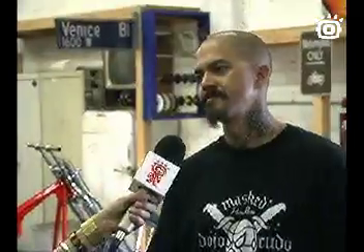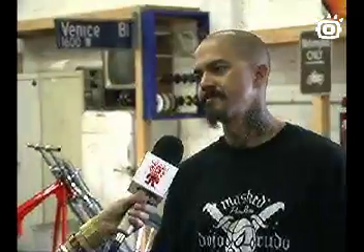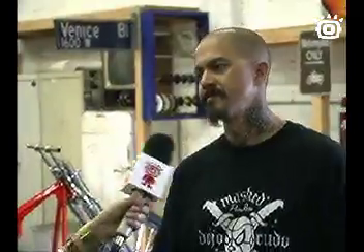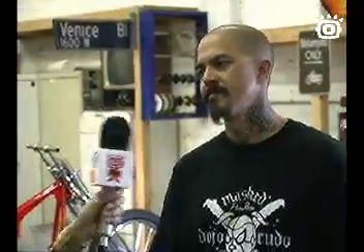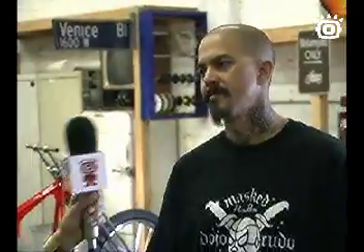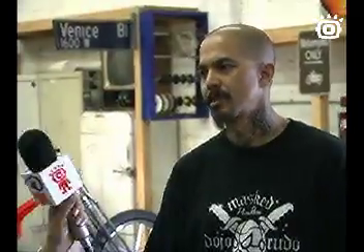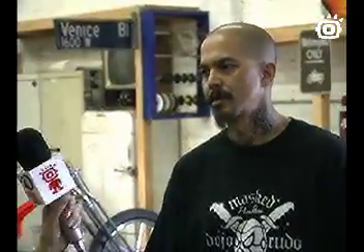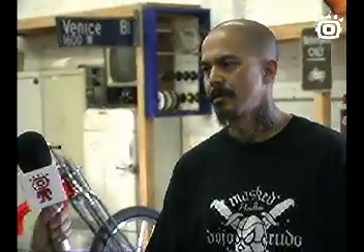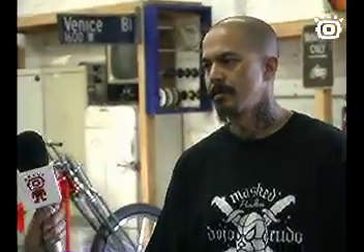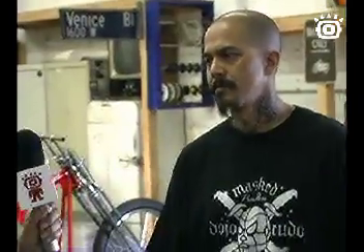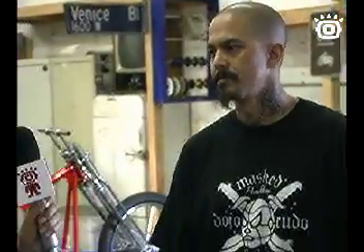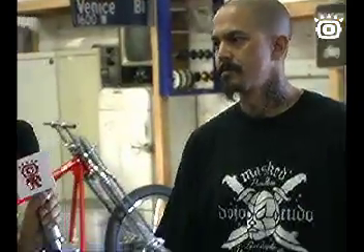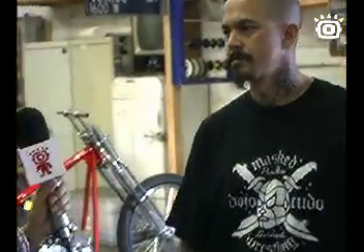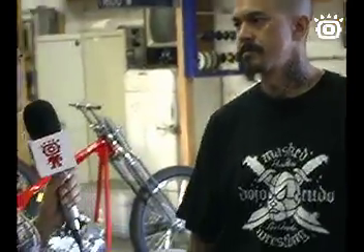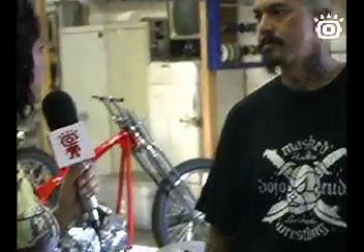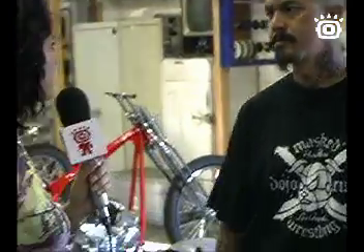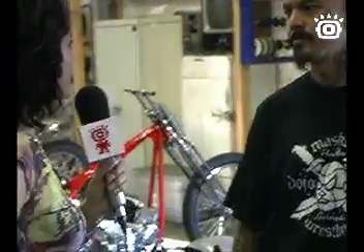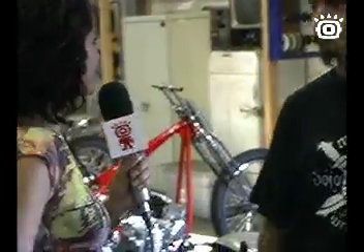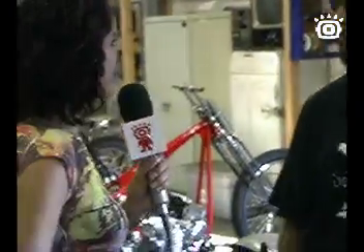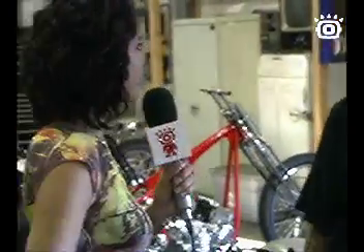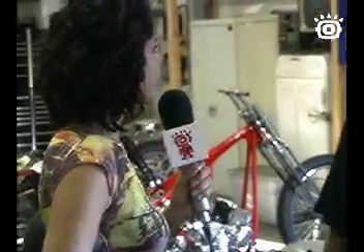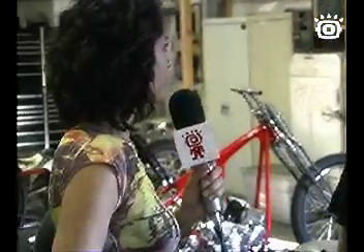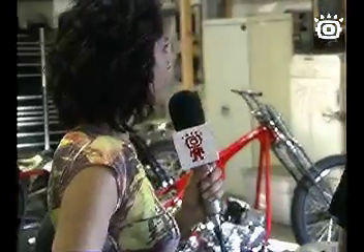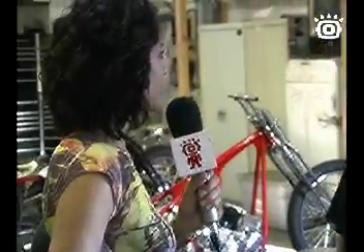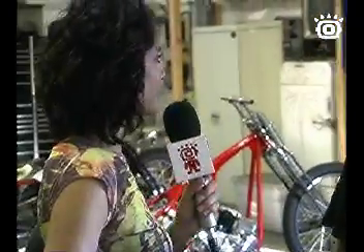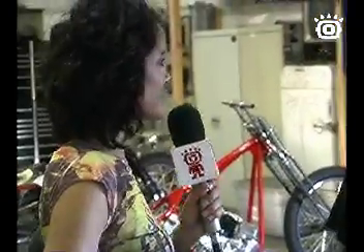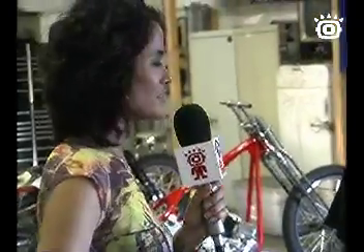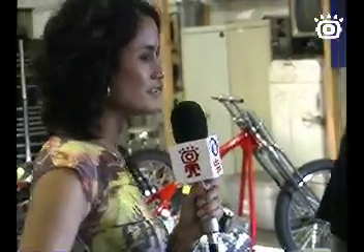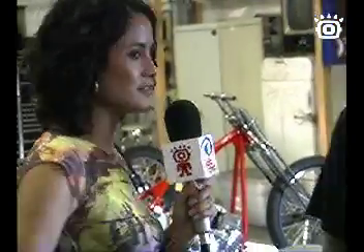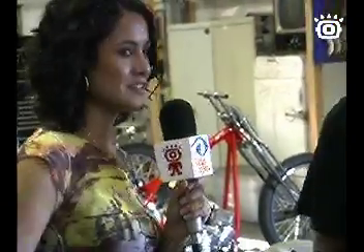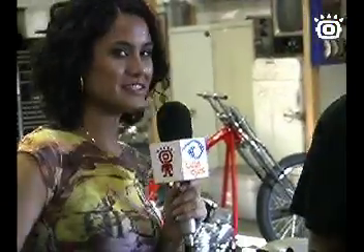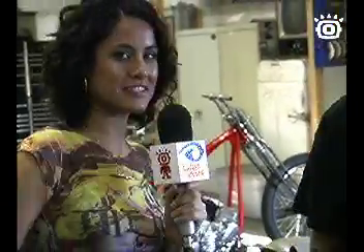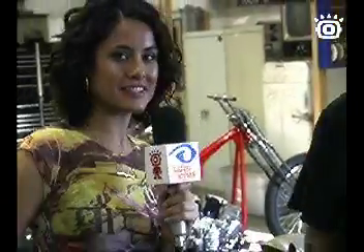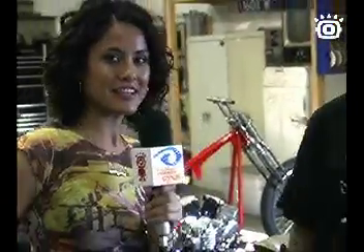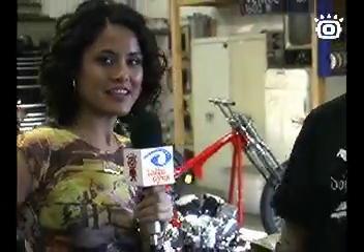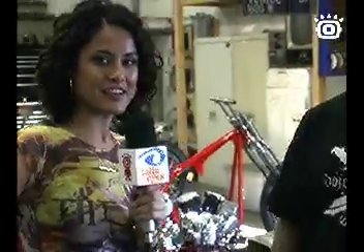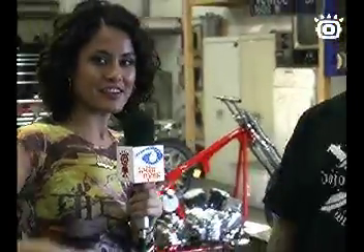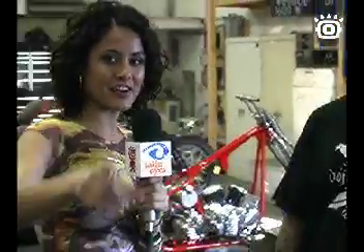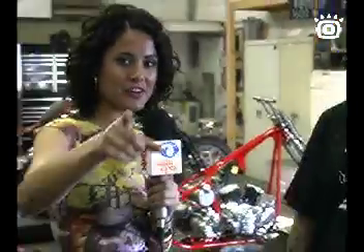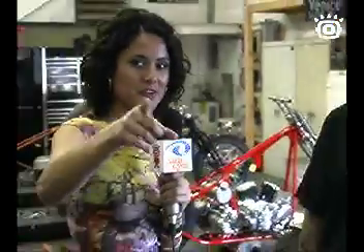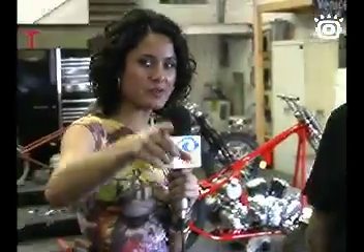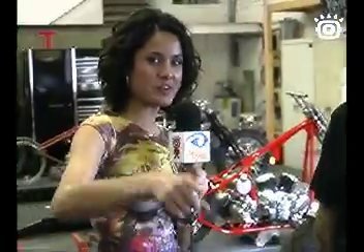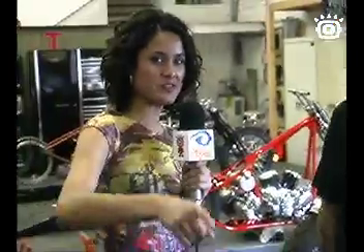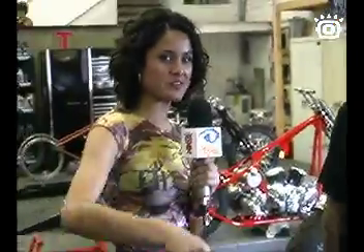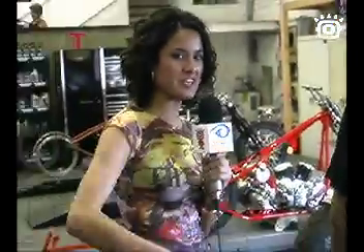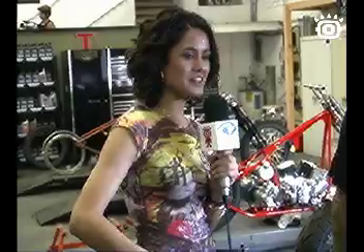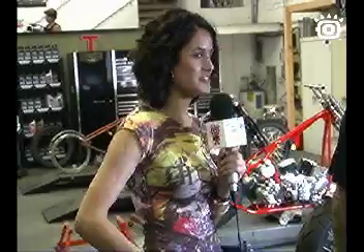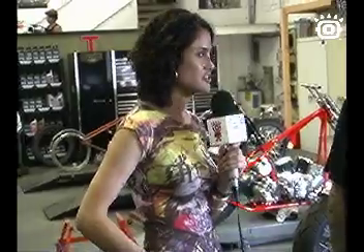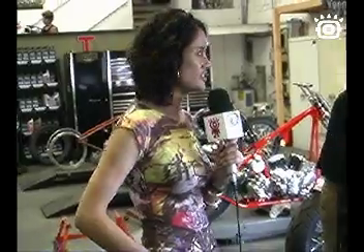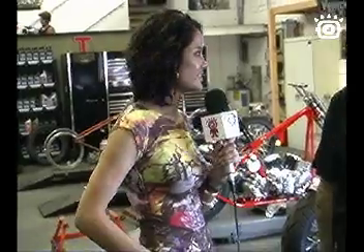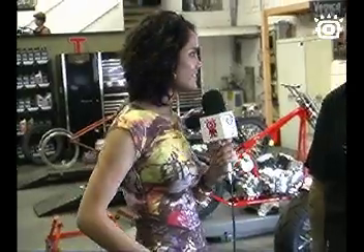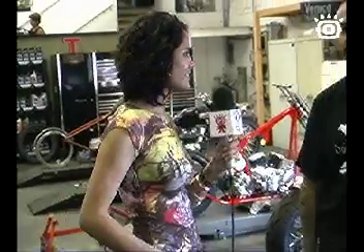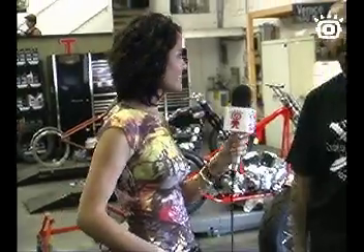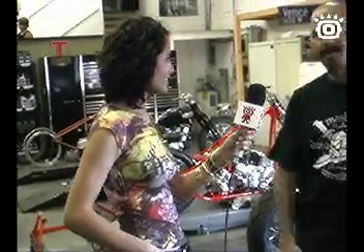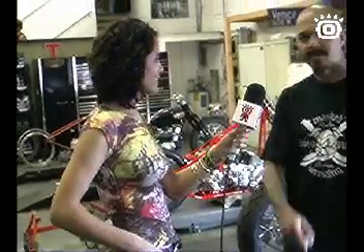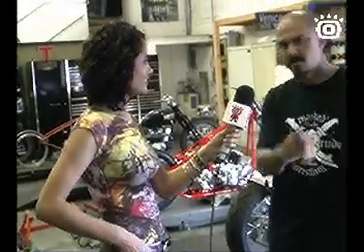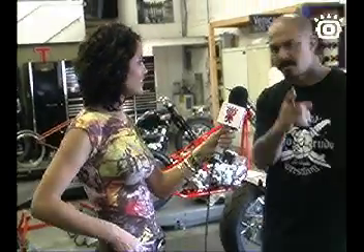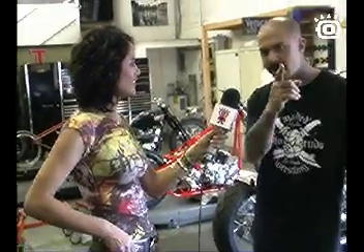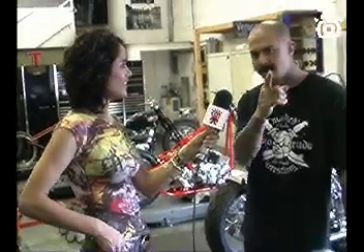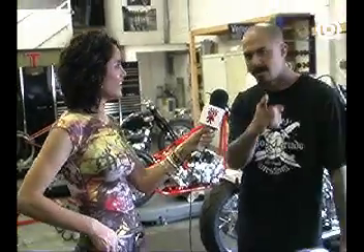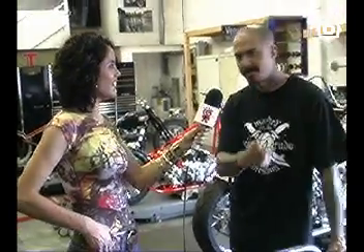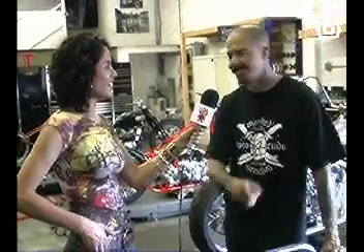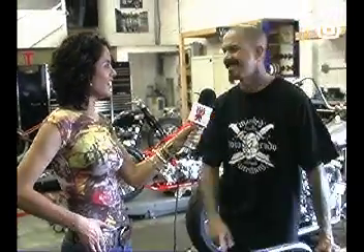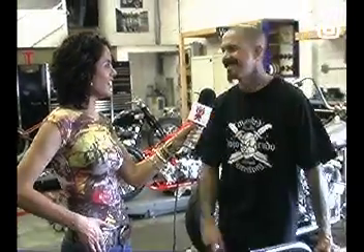Well, thank you so much for taking the time to talk to us here on Kubiko Television. Yeah, that's right. Let's go.